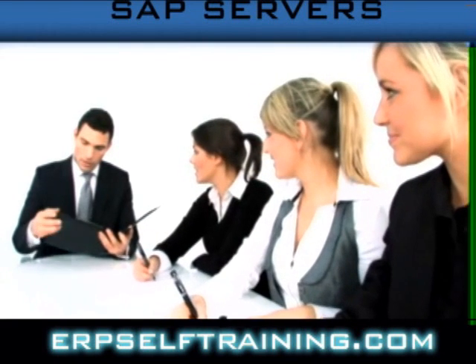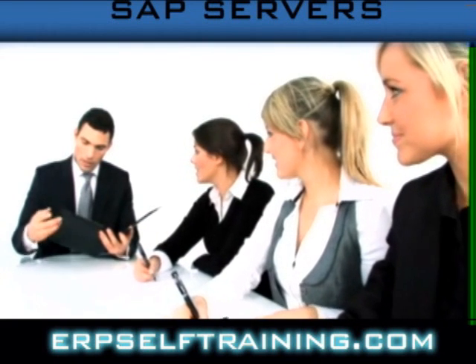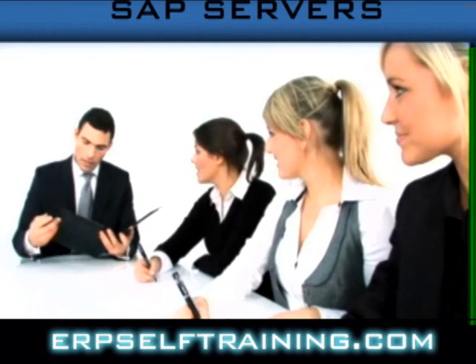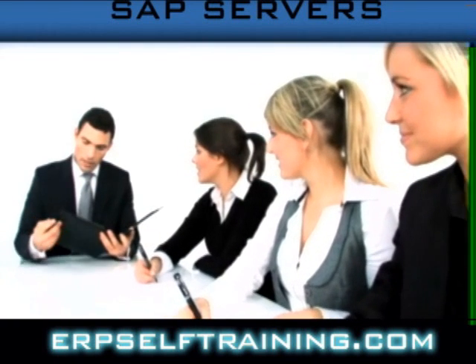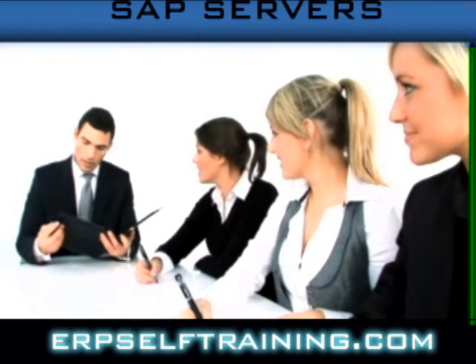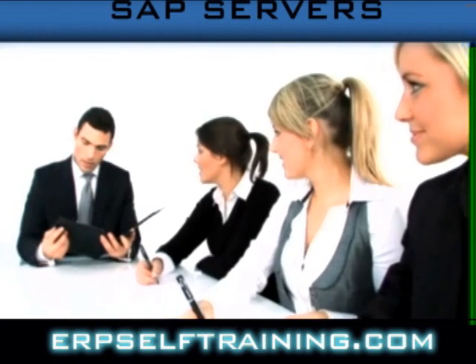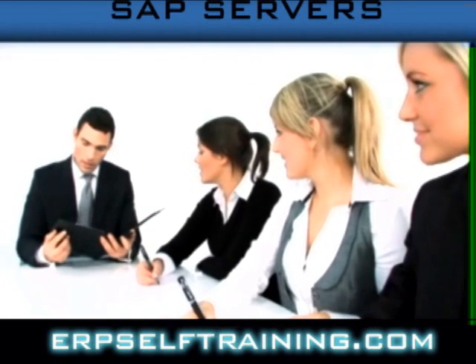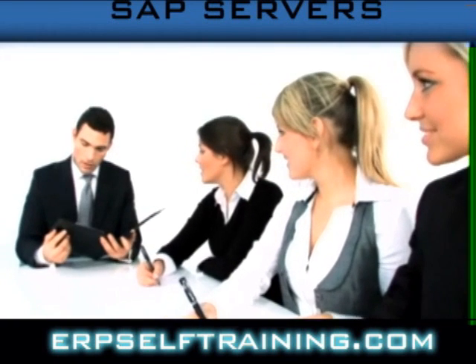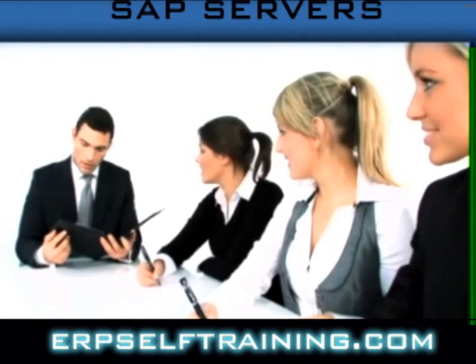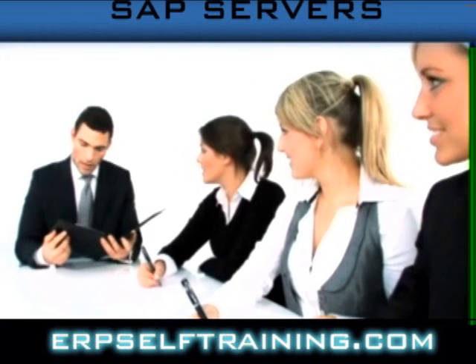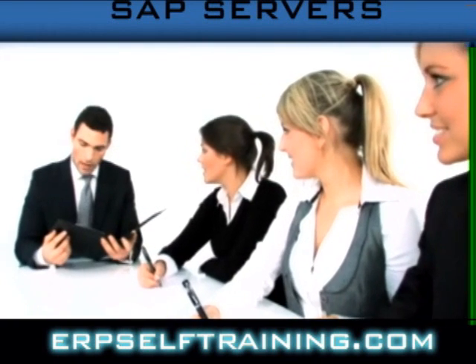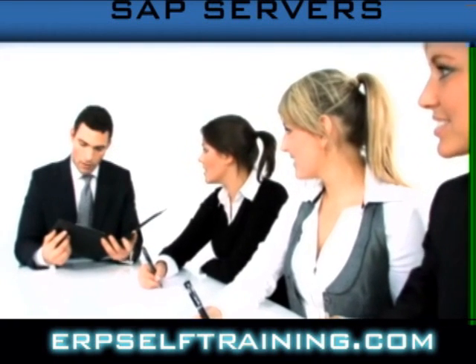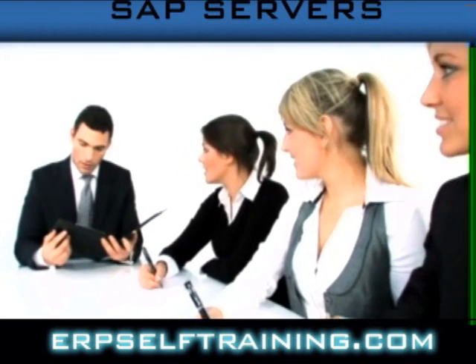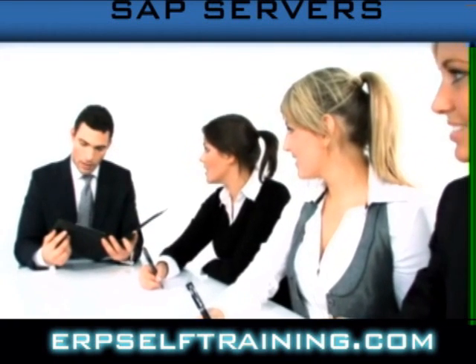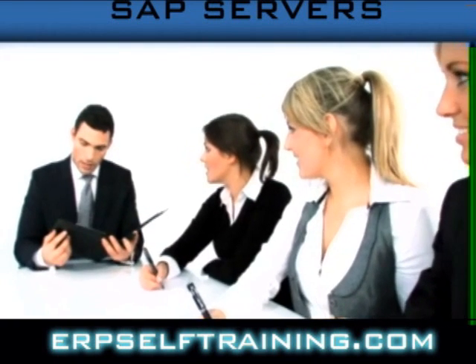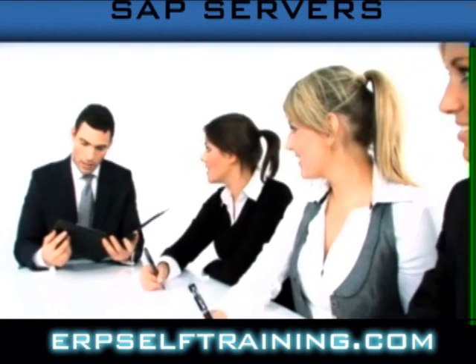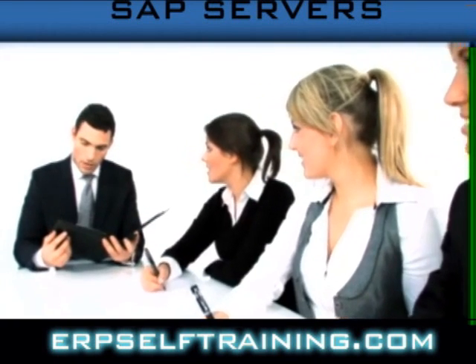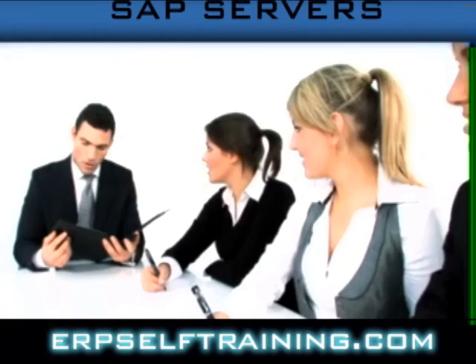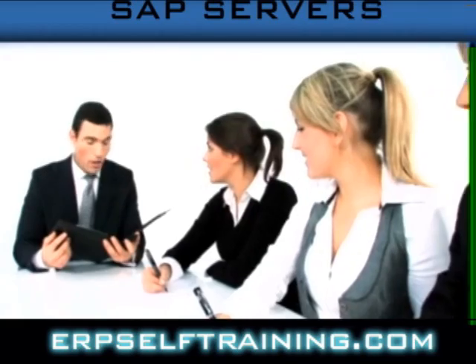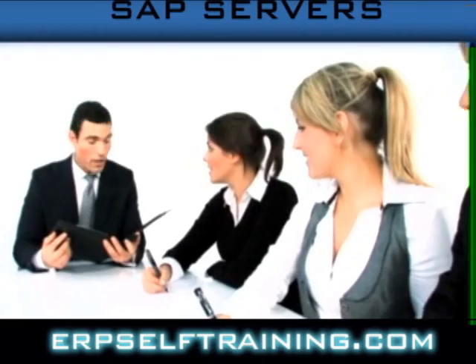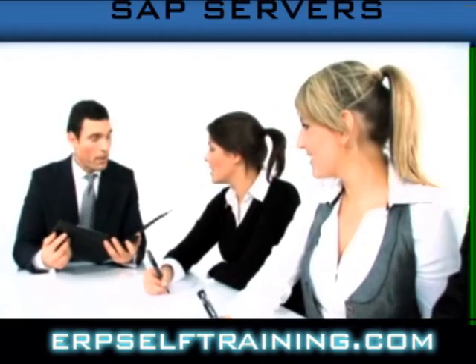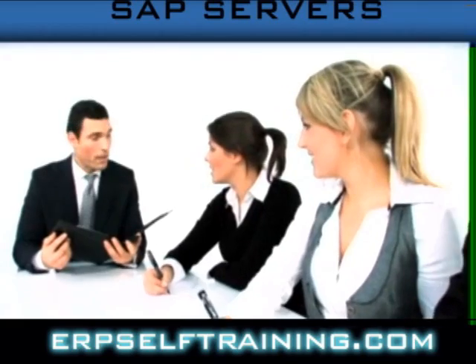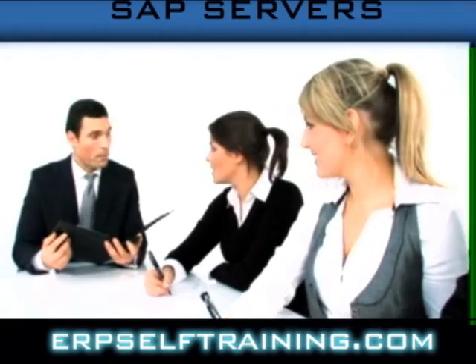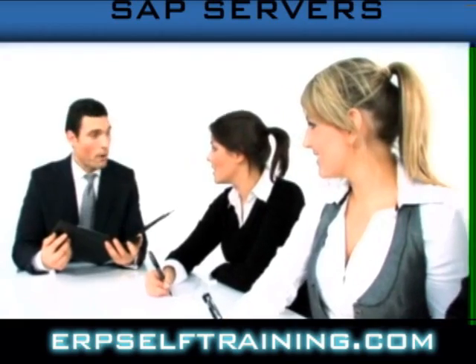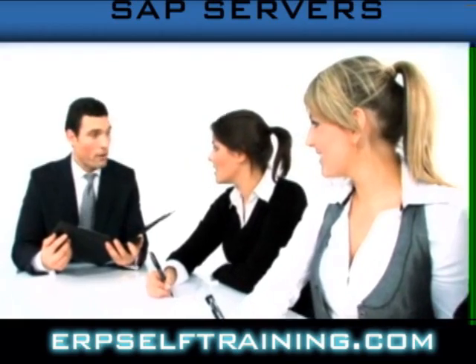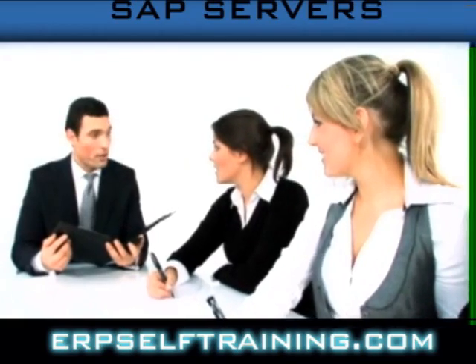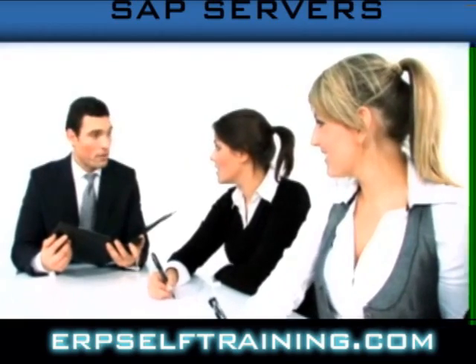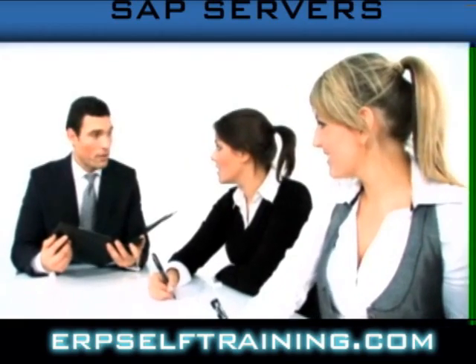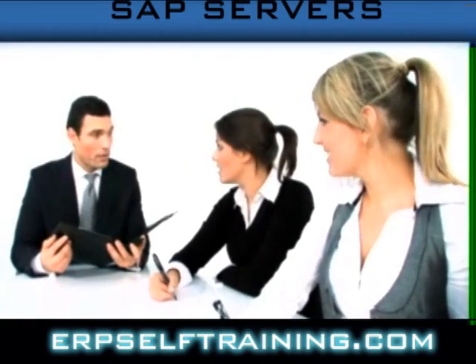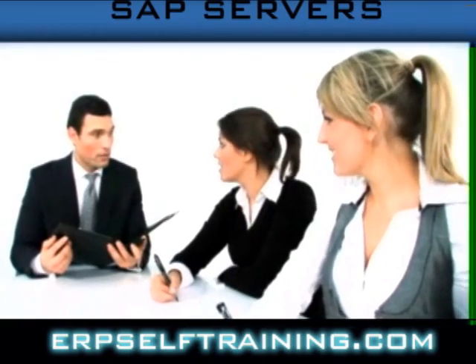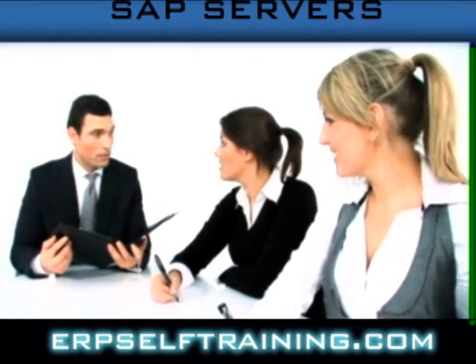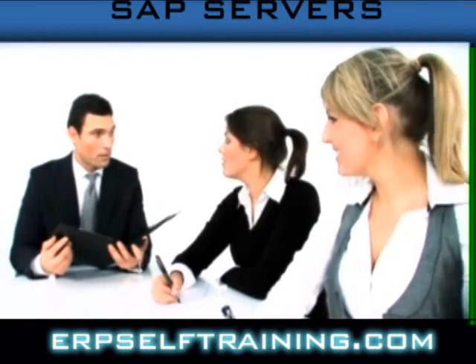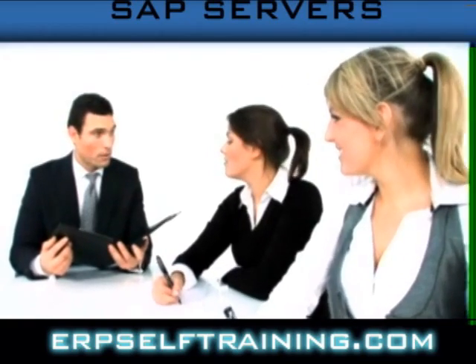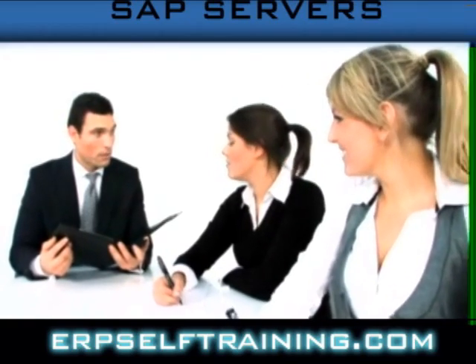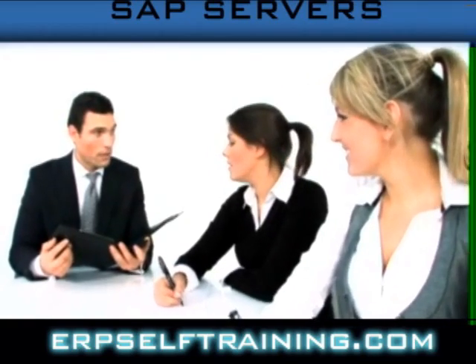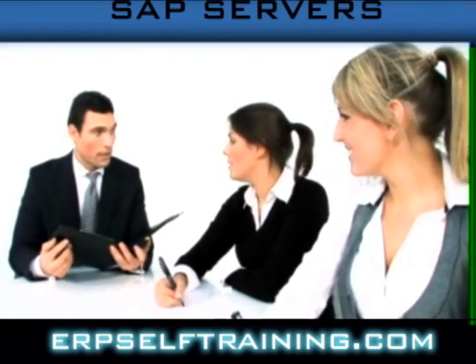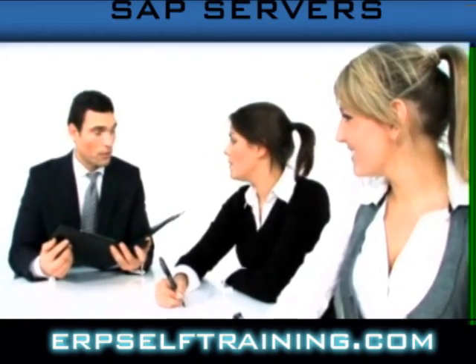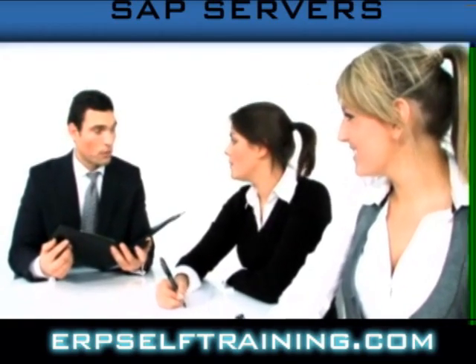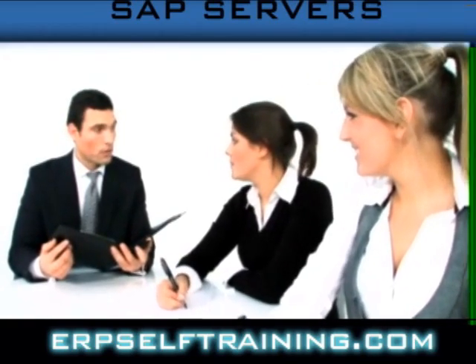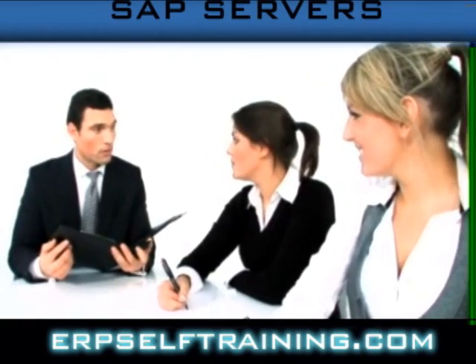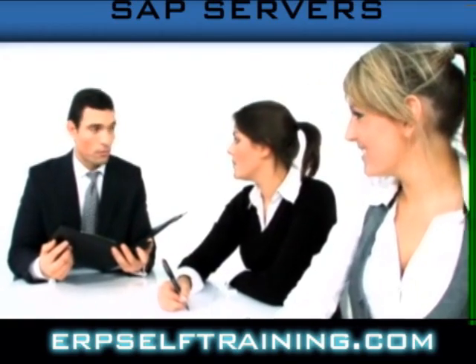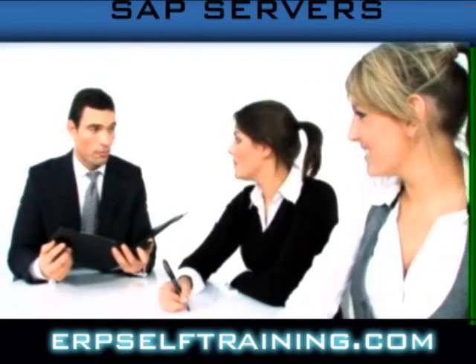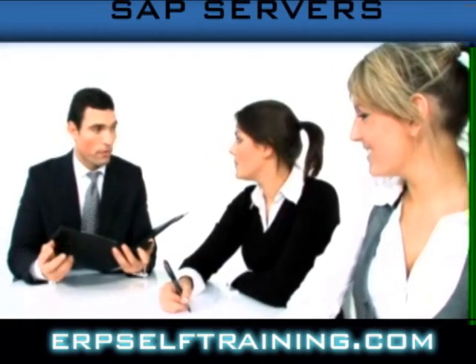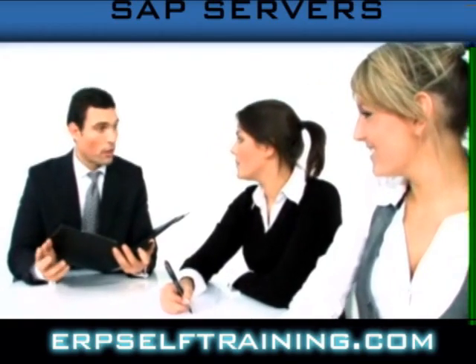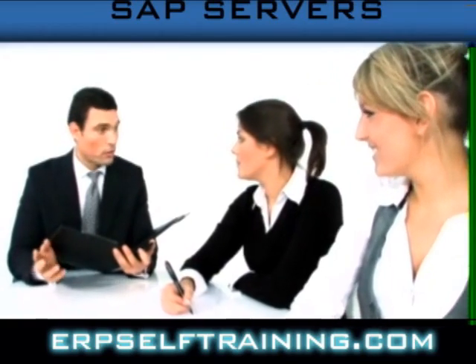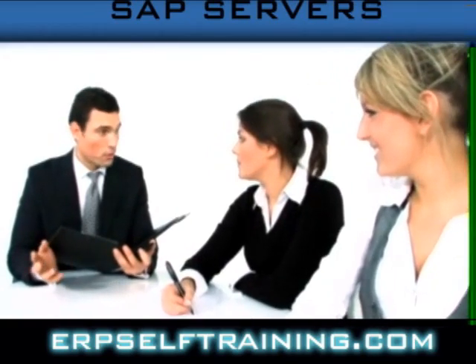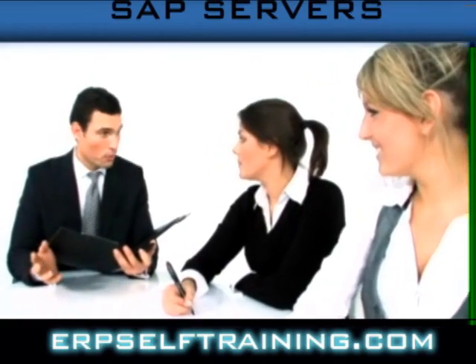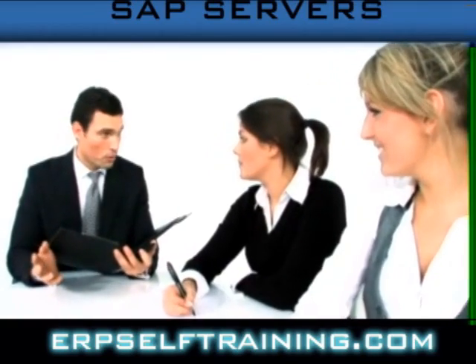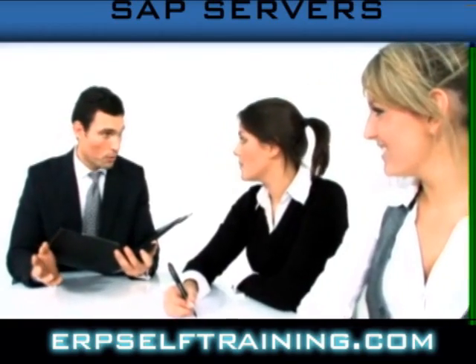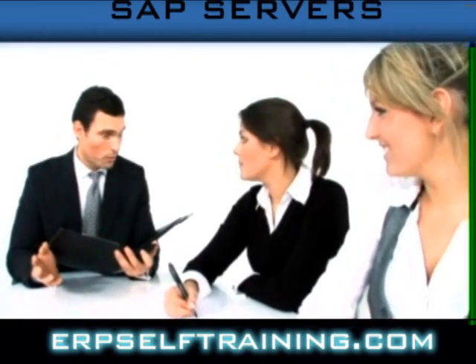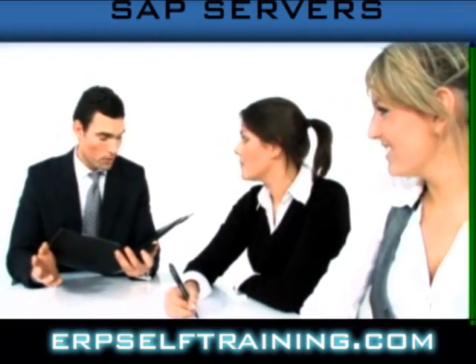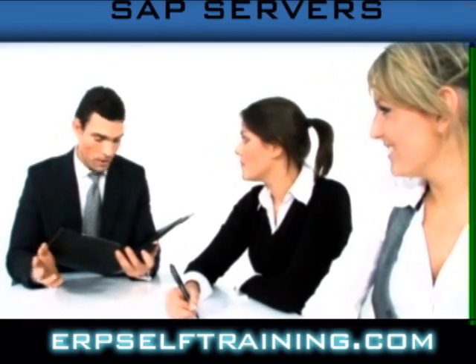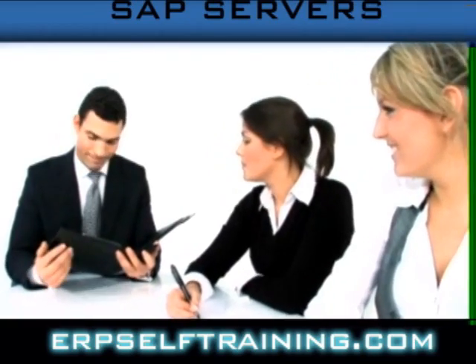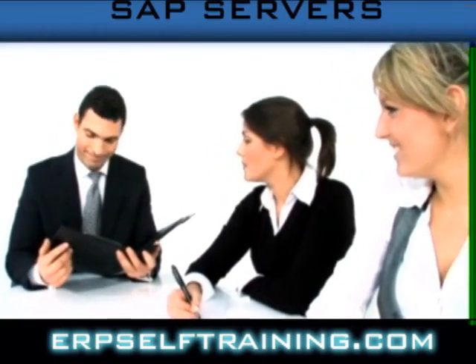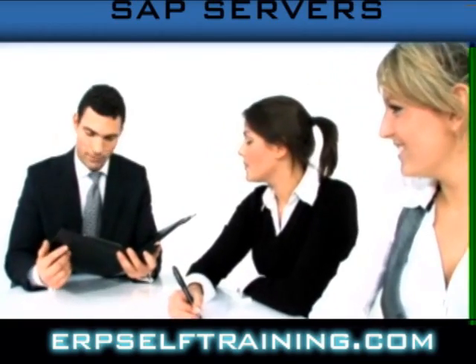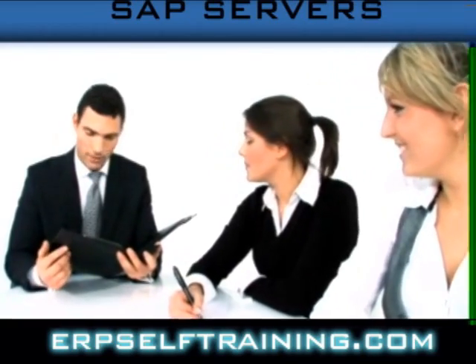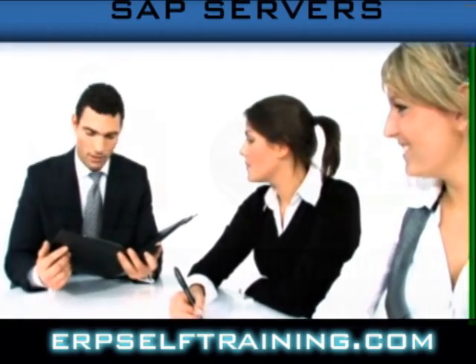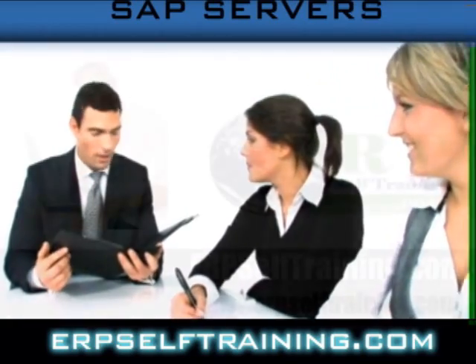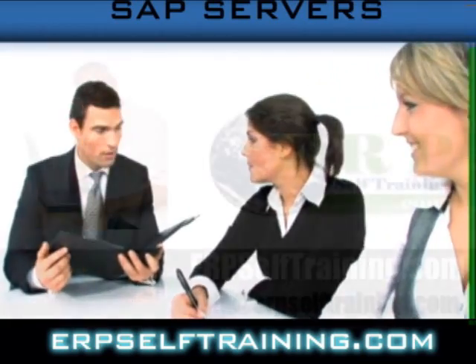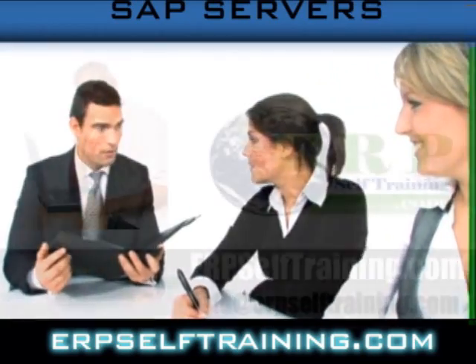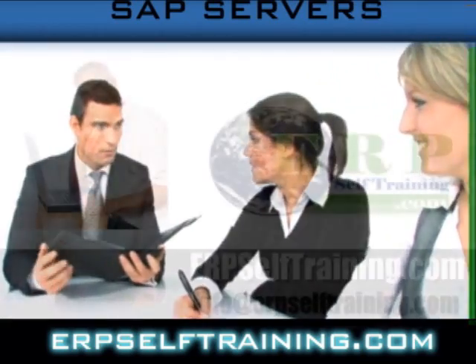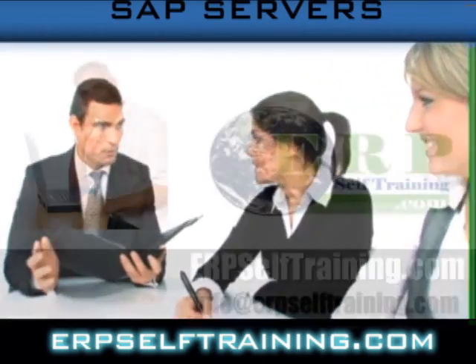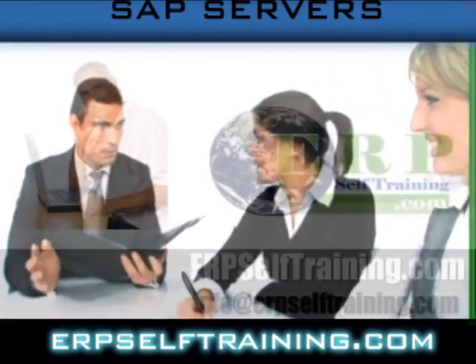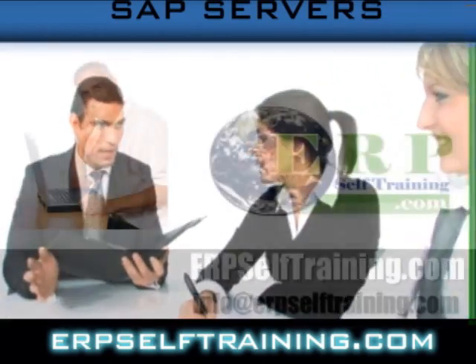So, why go anywhere else? Get all this and more at ERPselftraining.com.